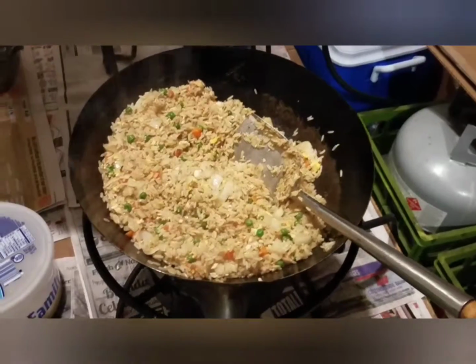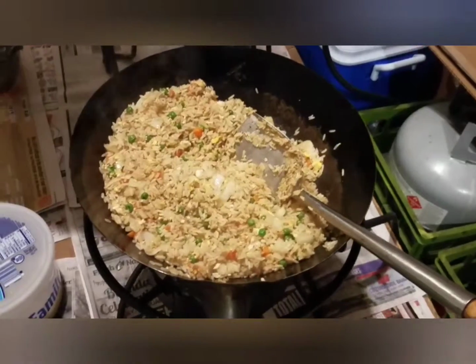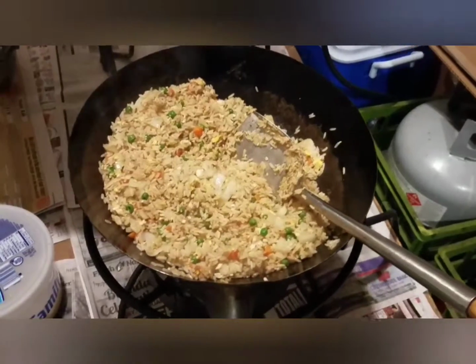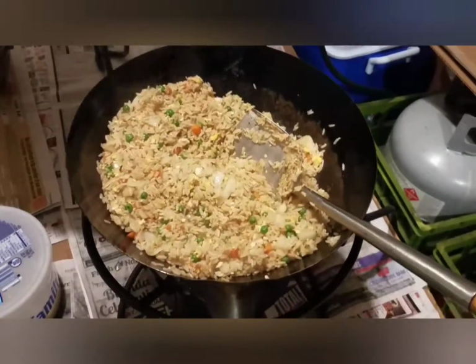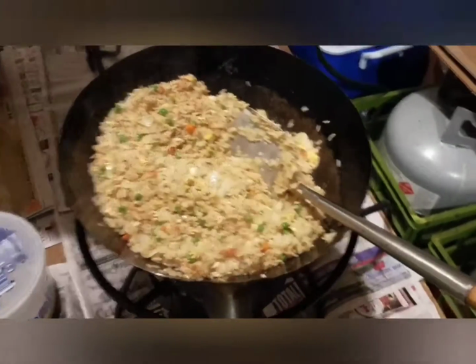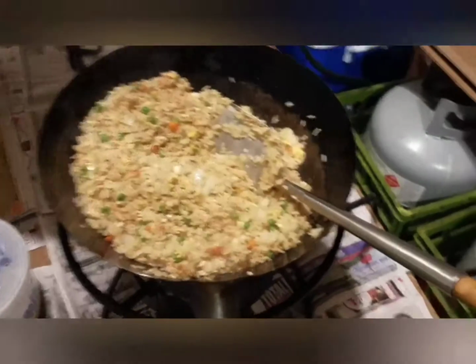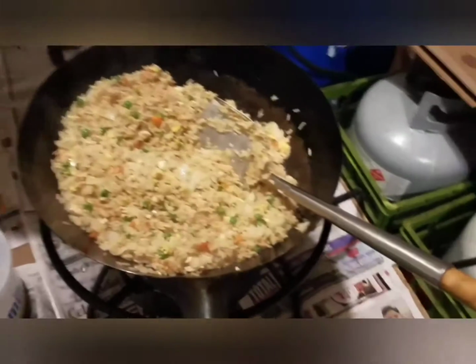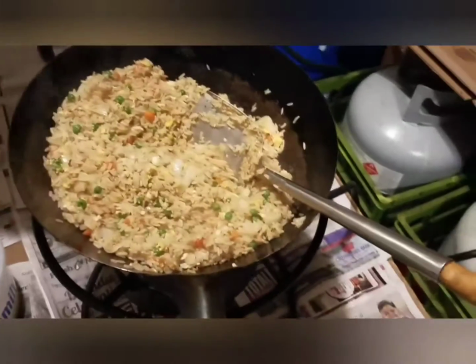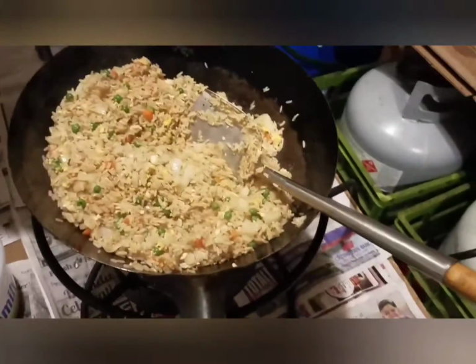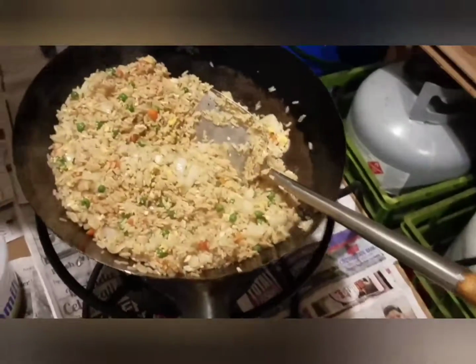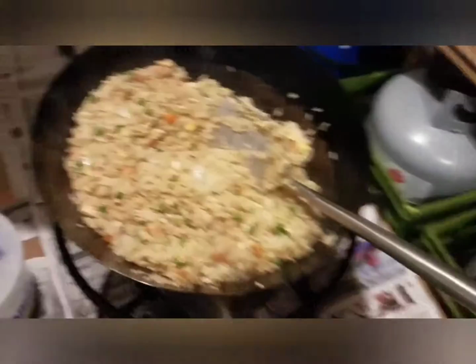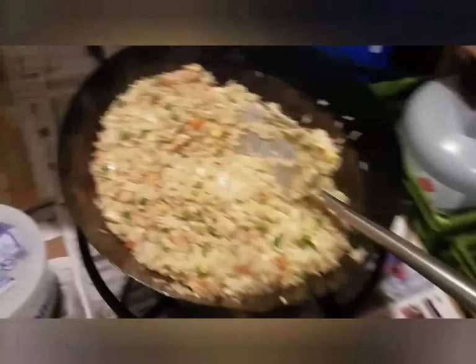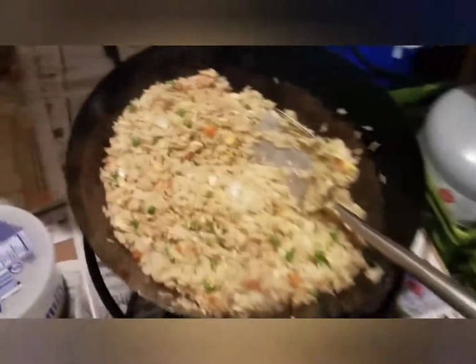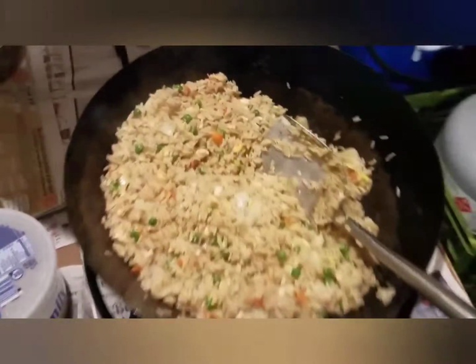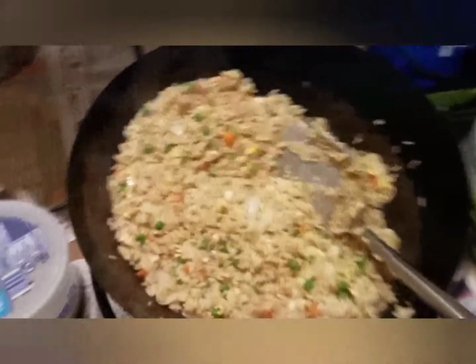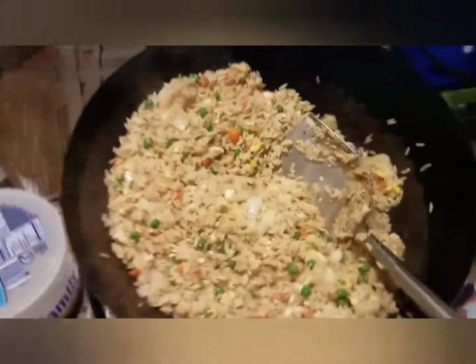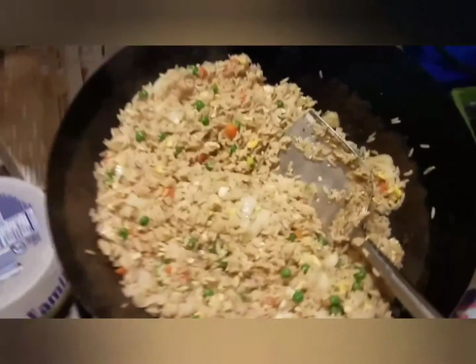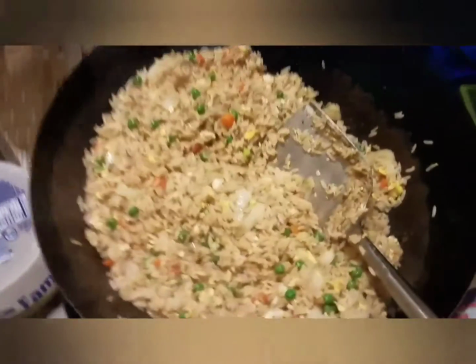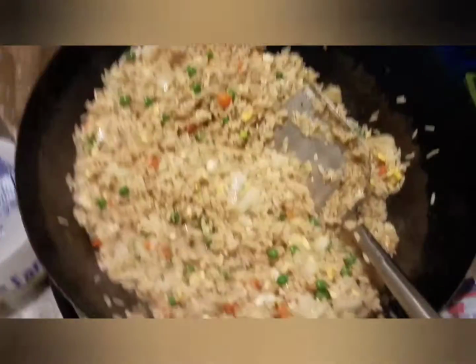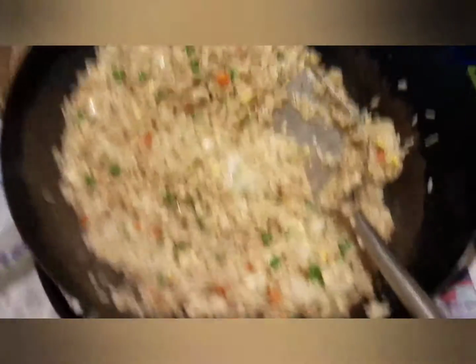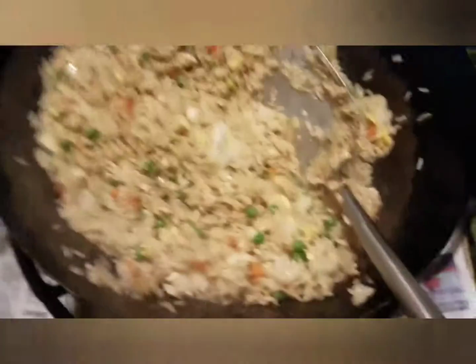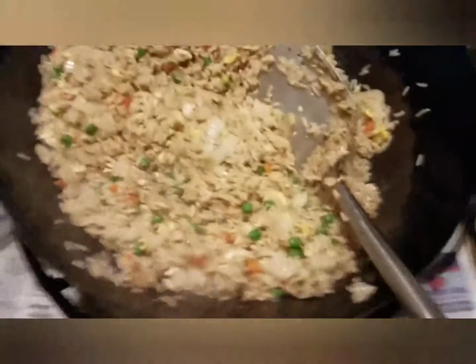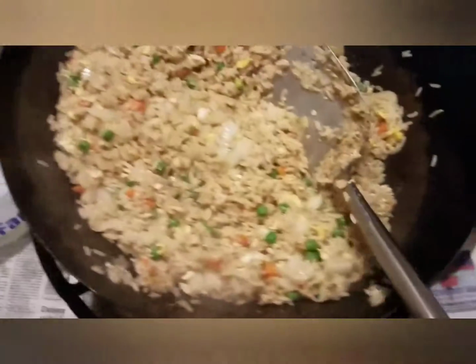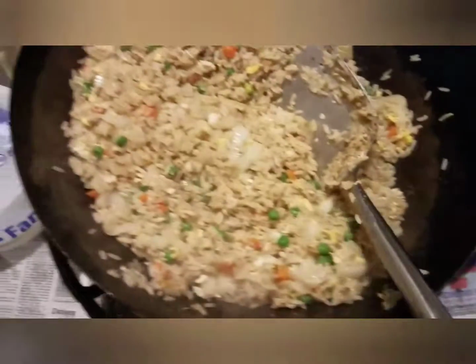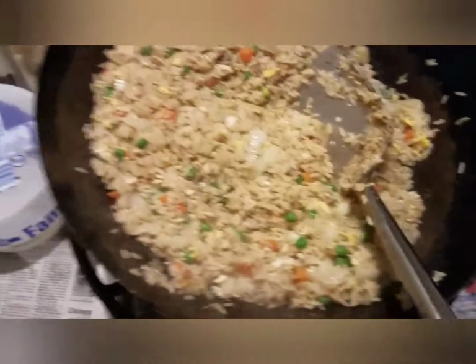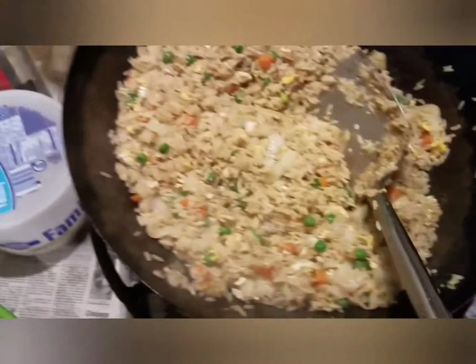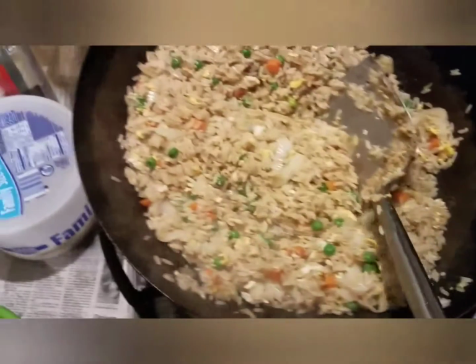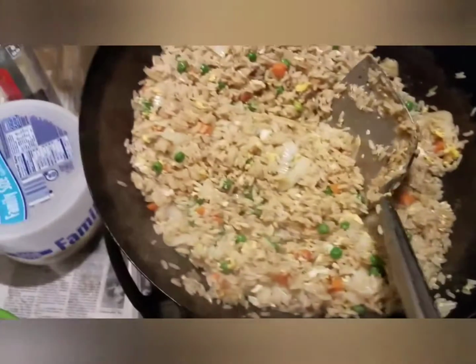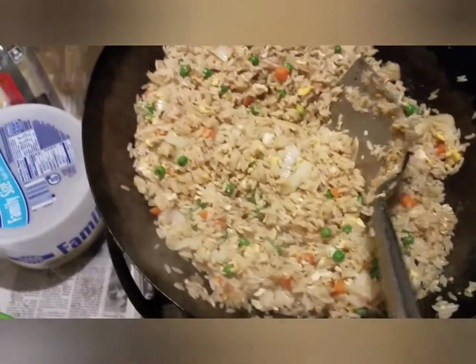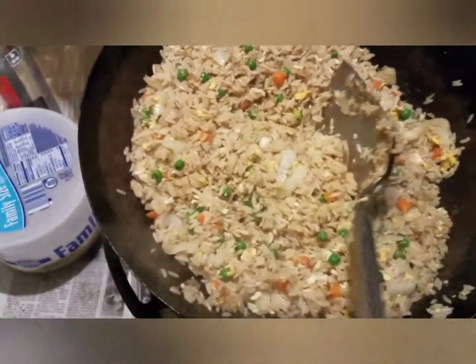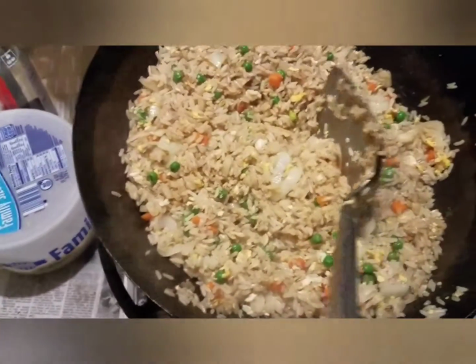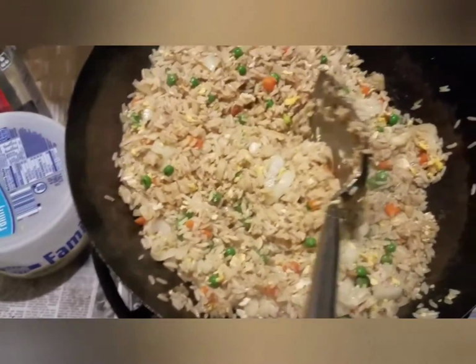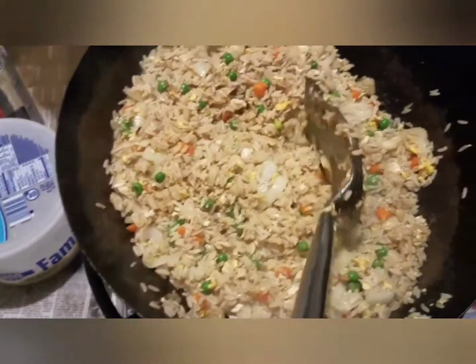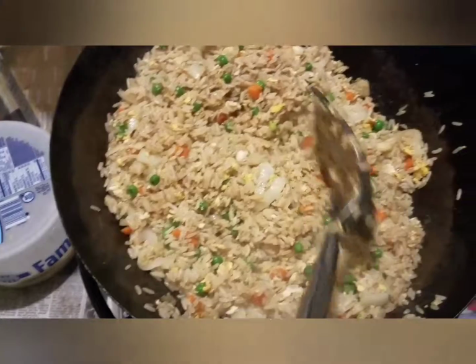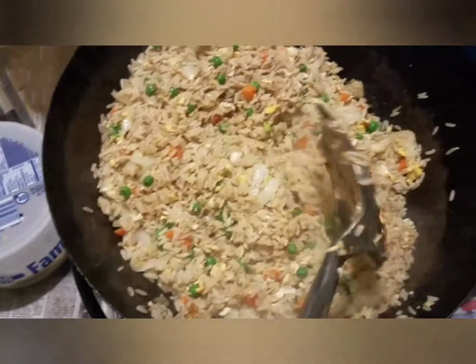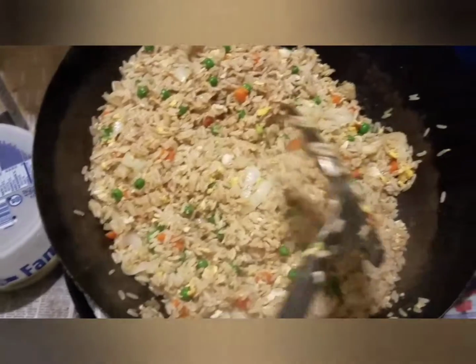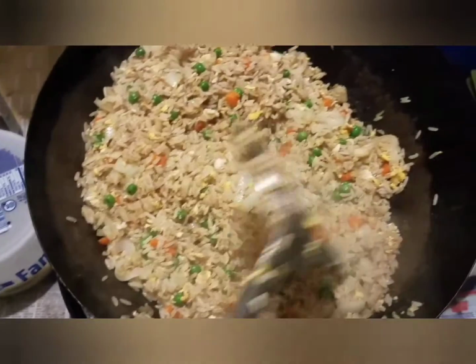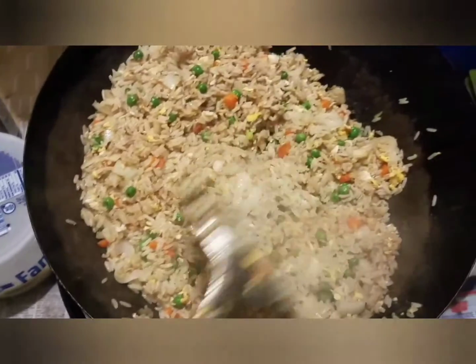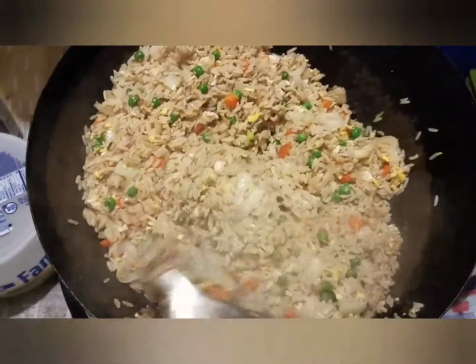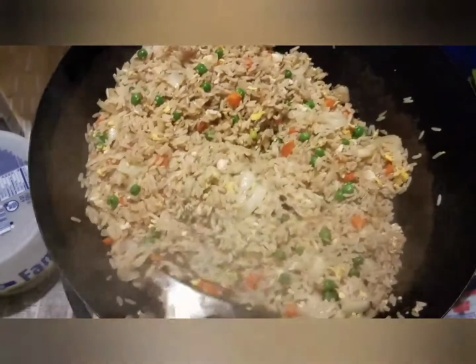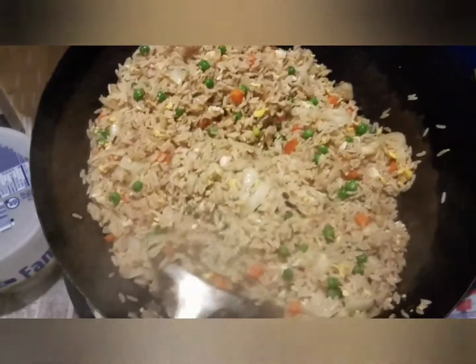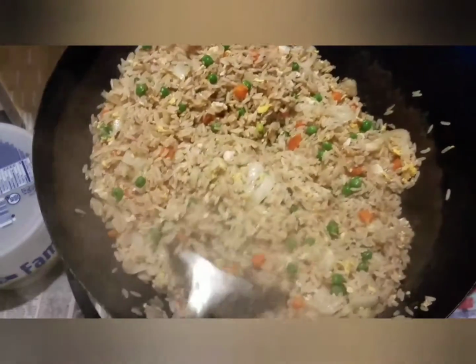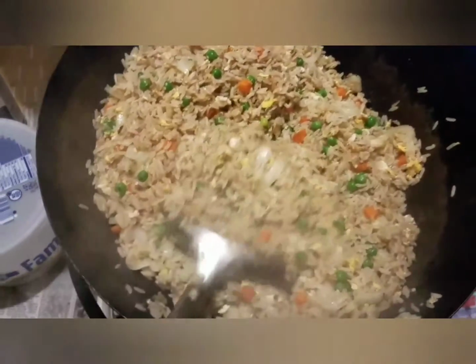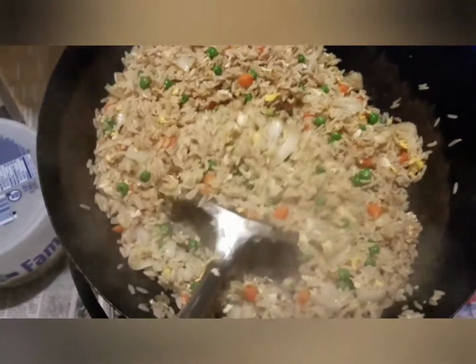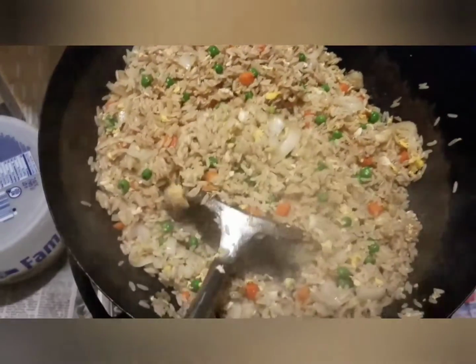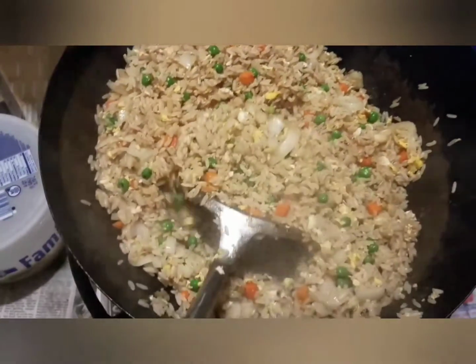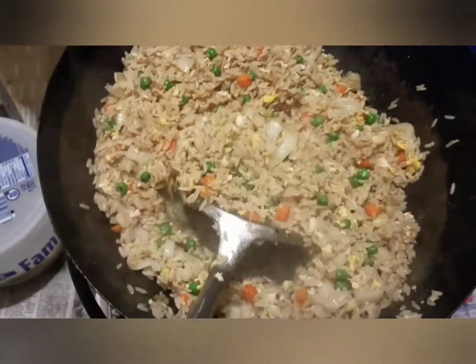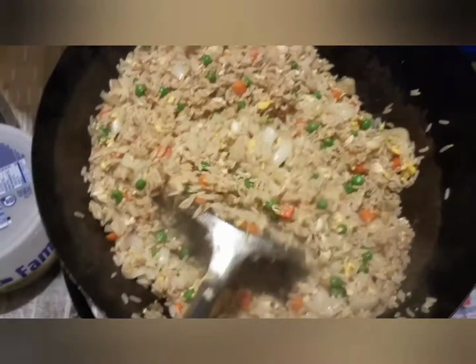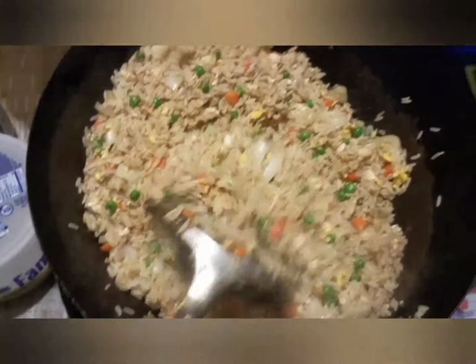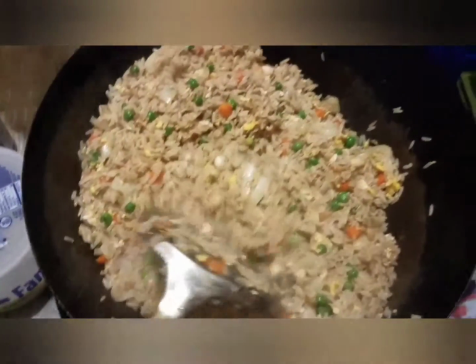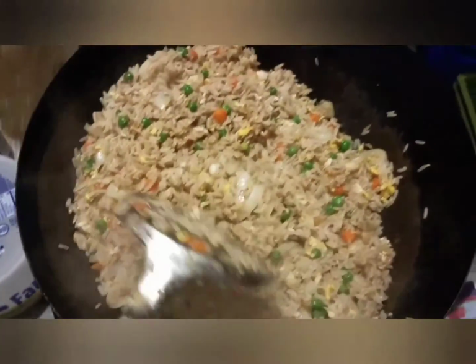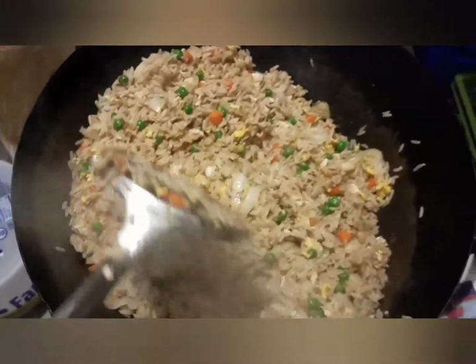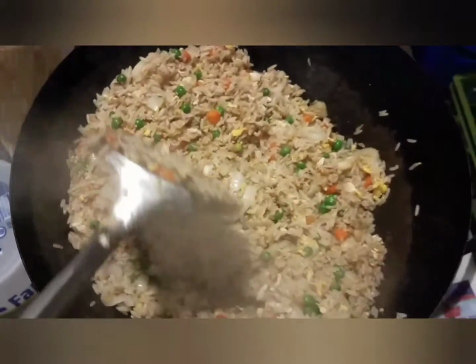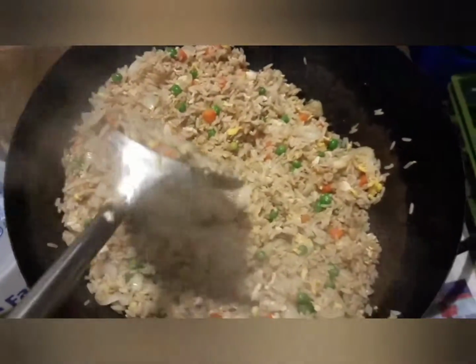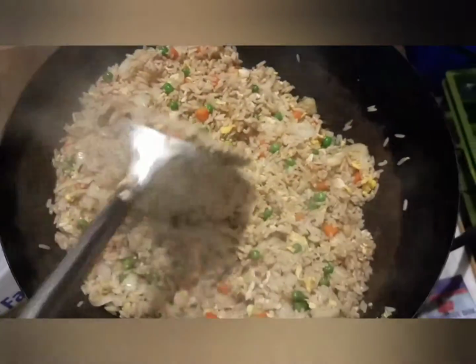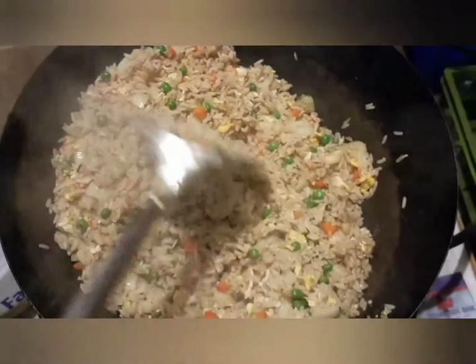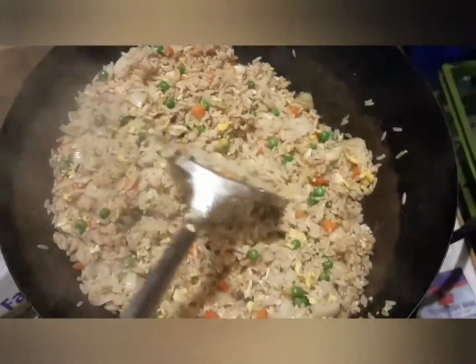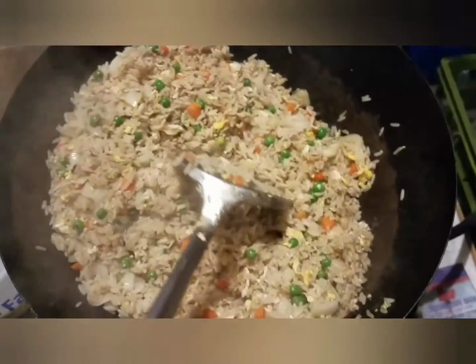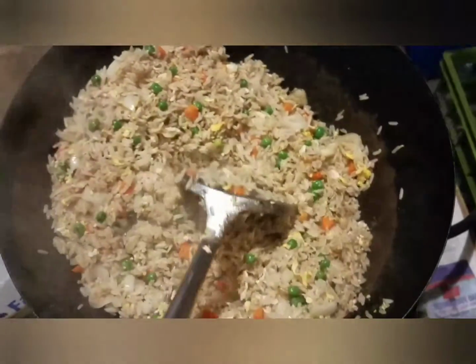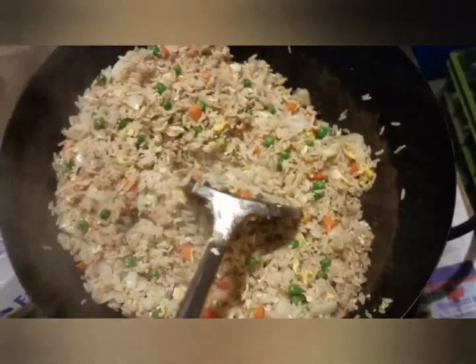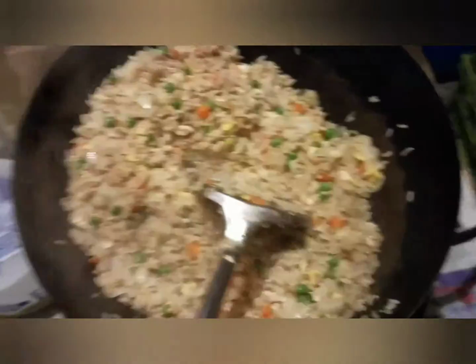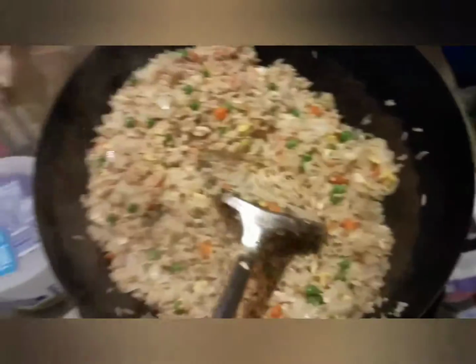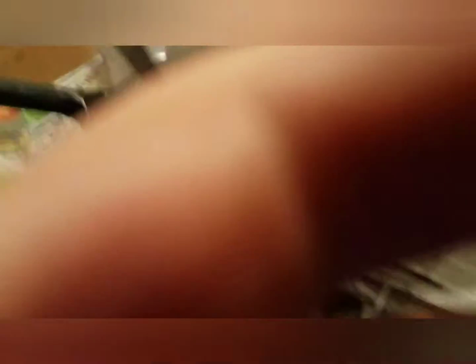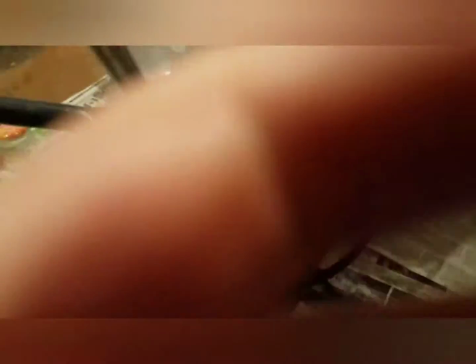So this is how the rice should look. My mom took over, so of course it looks tasty.